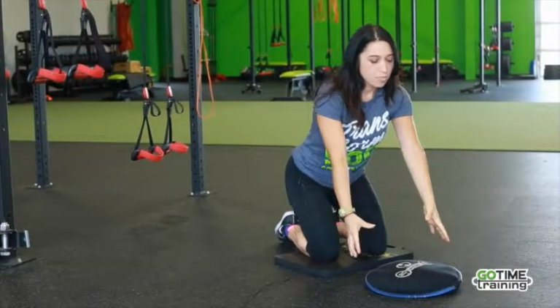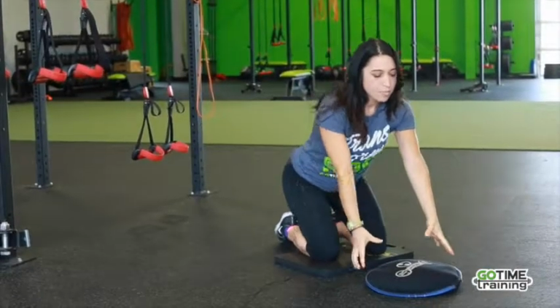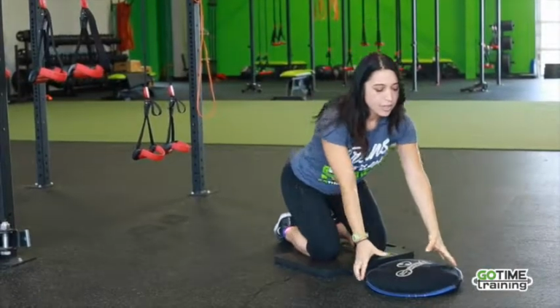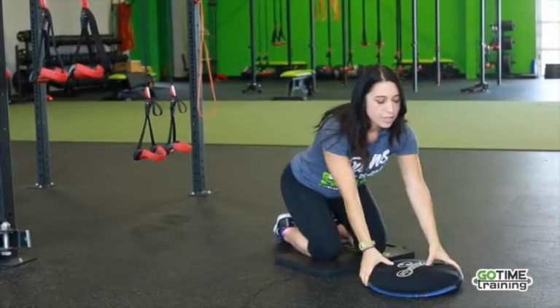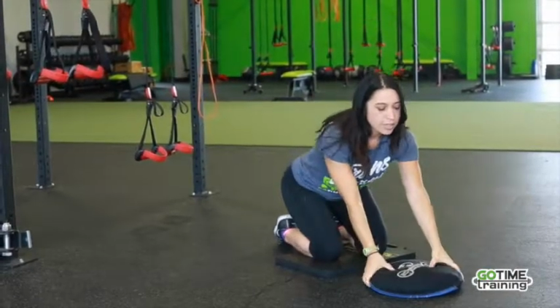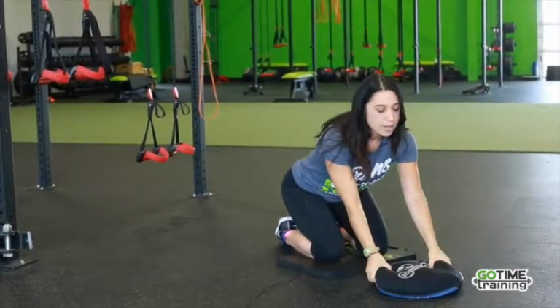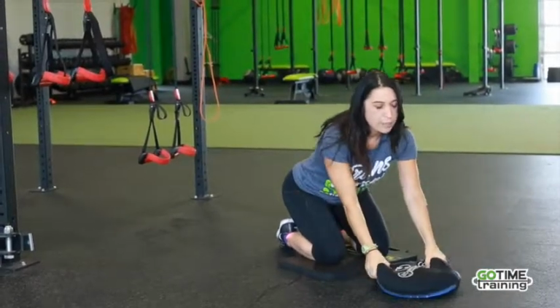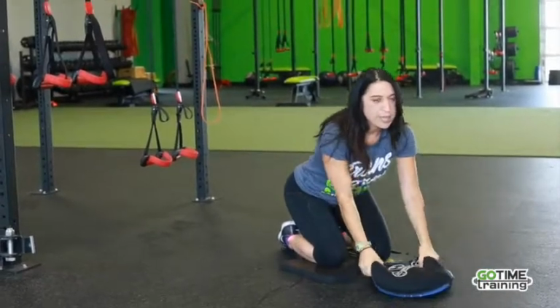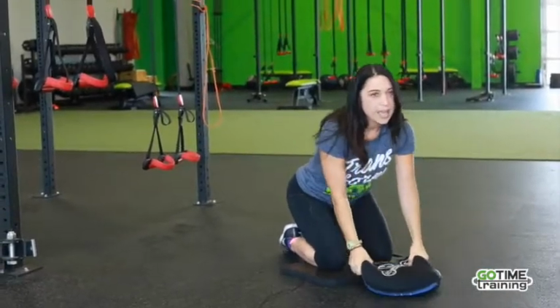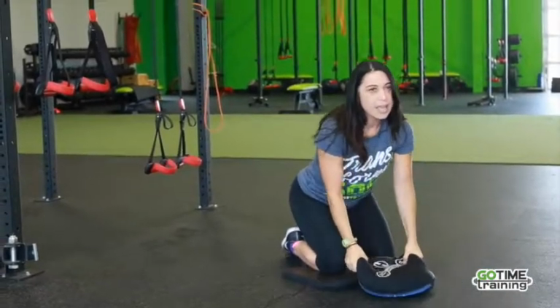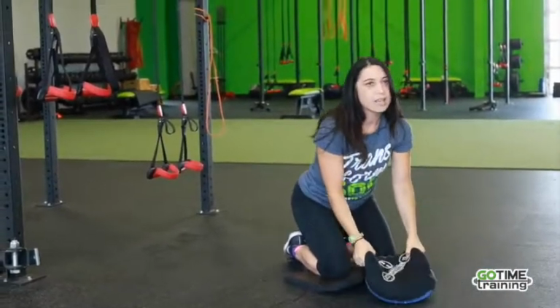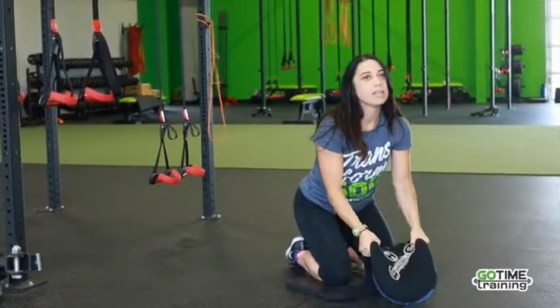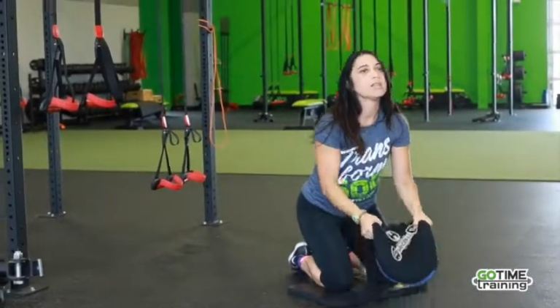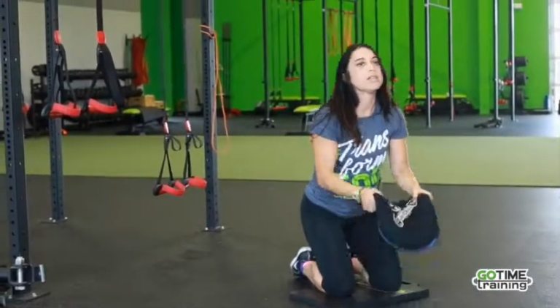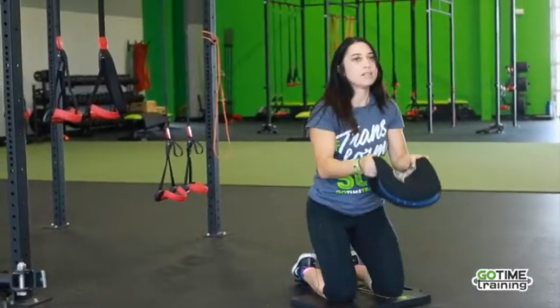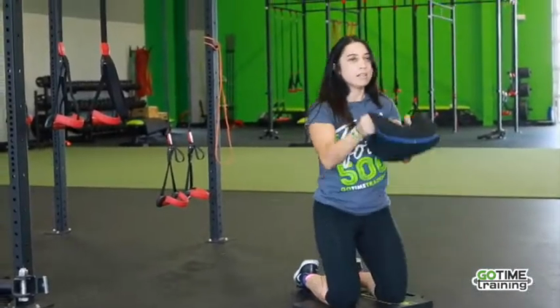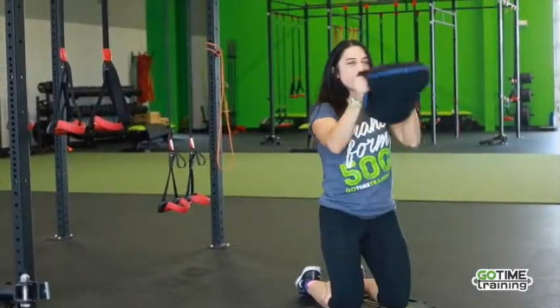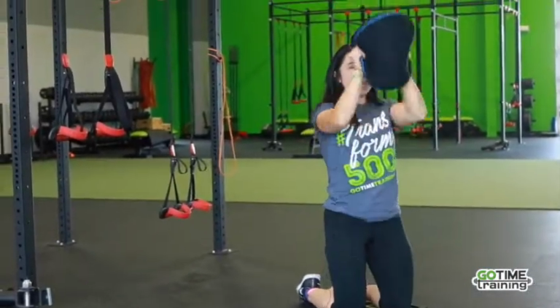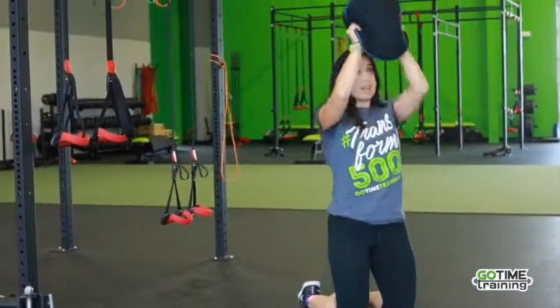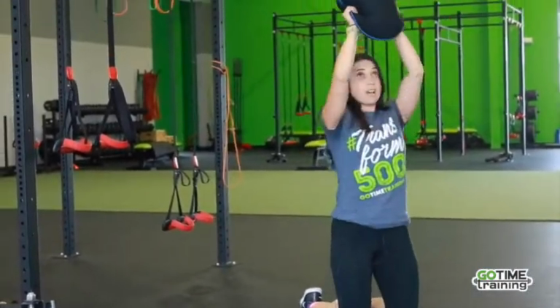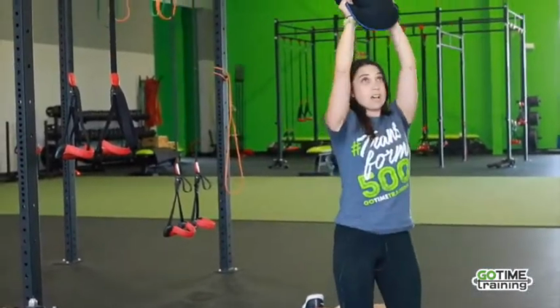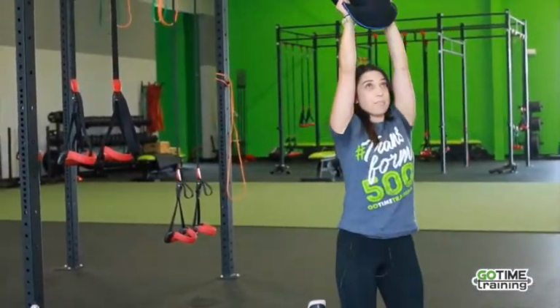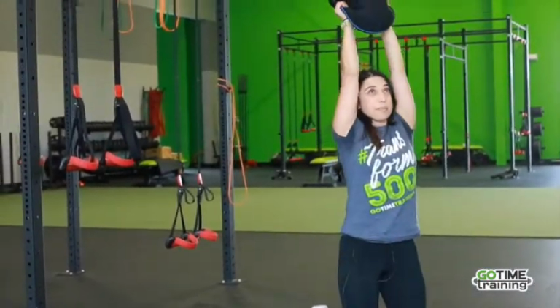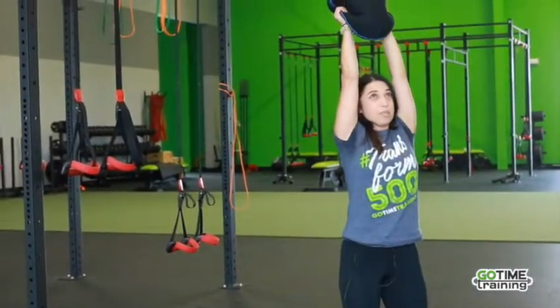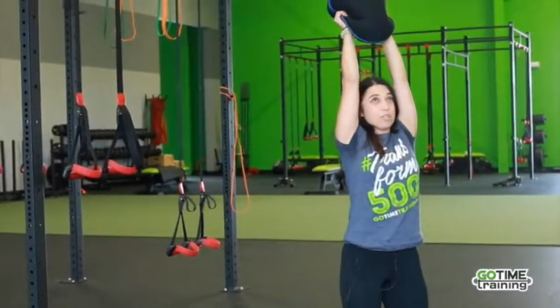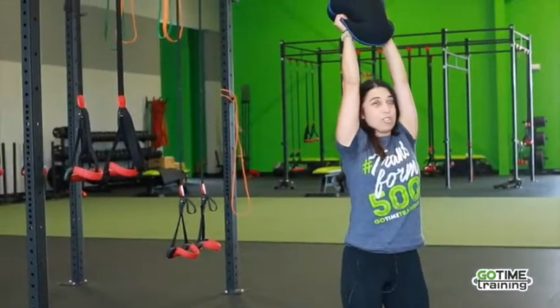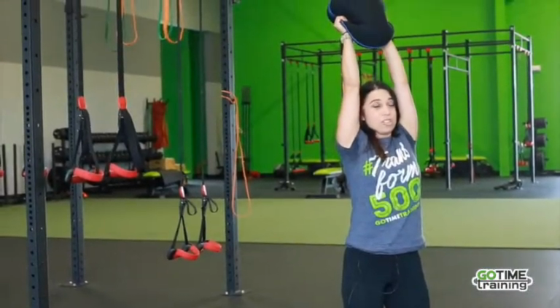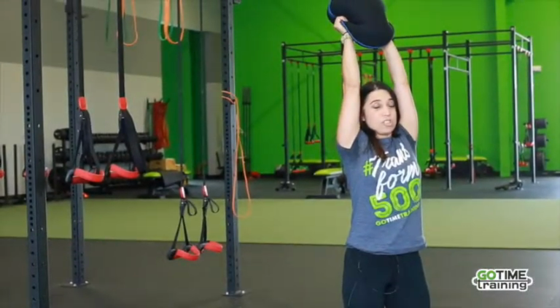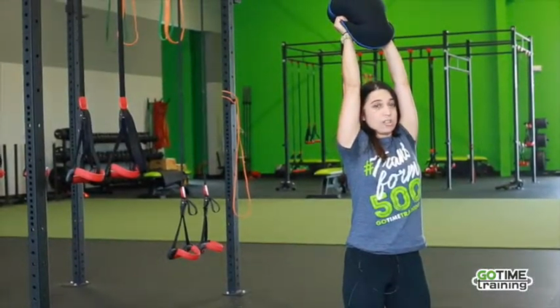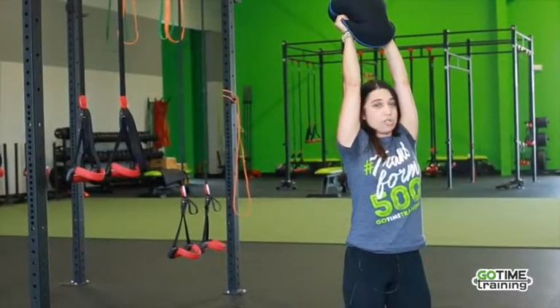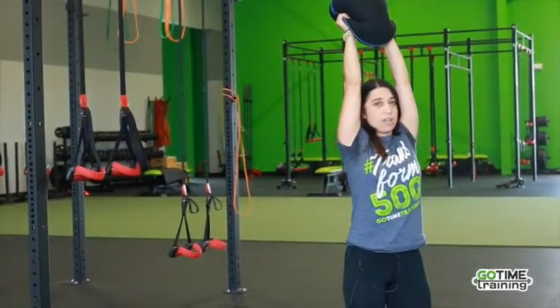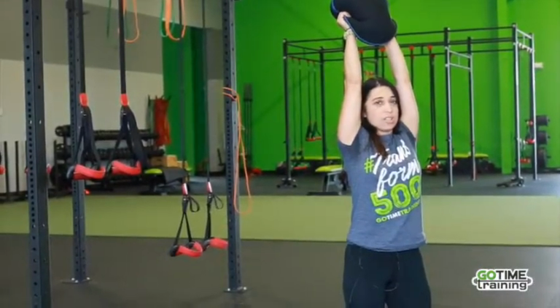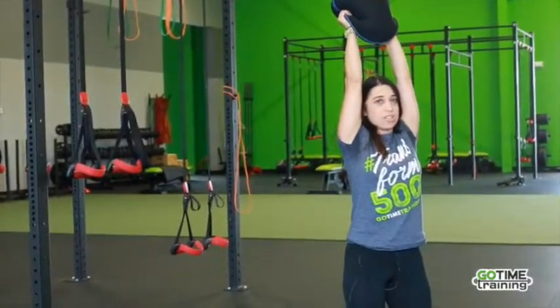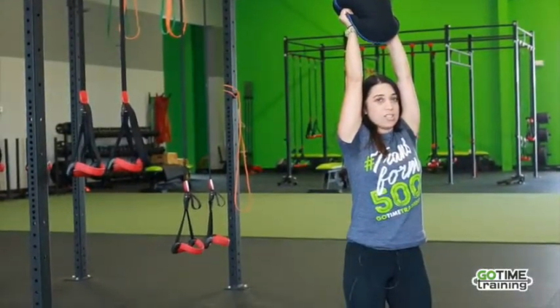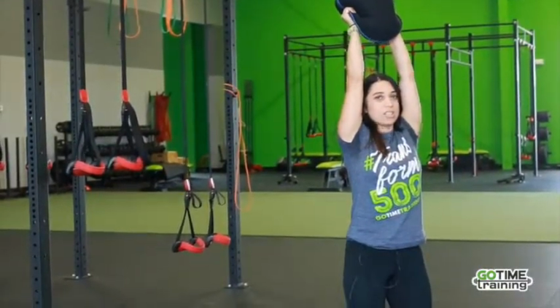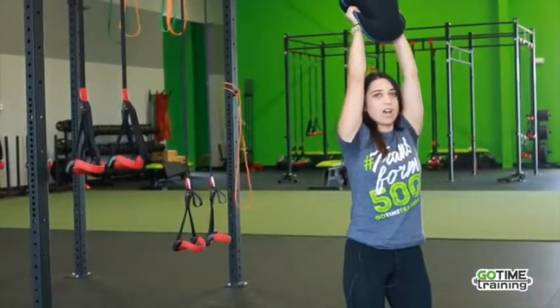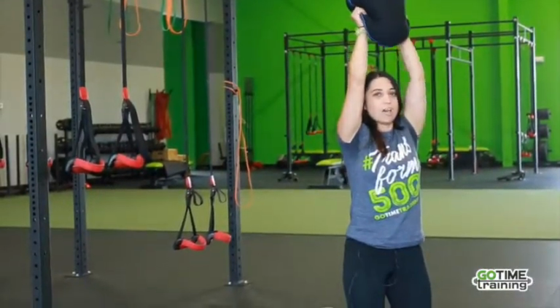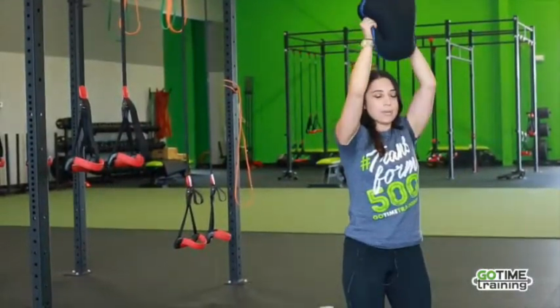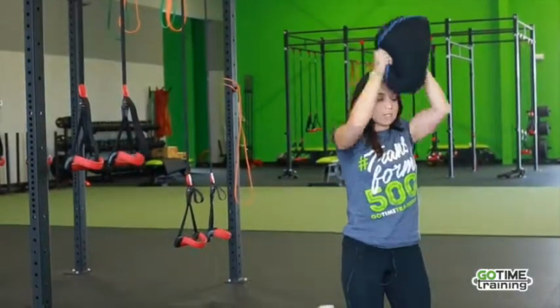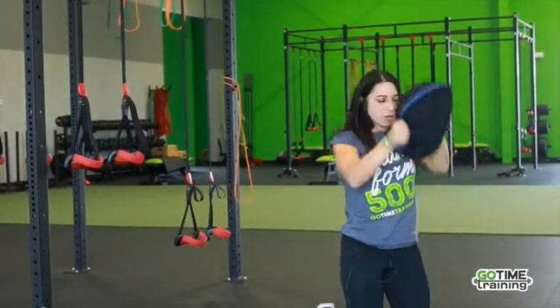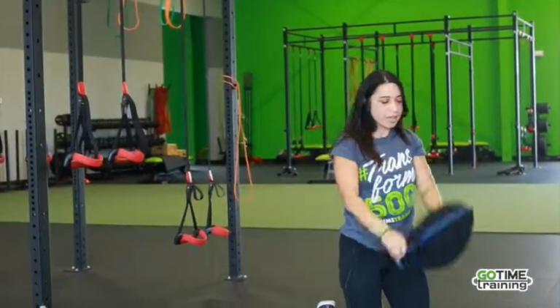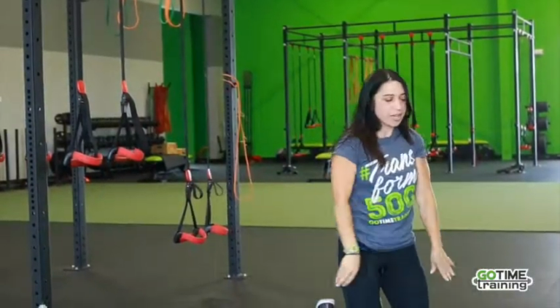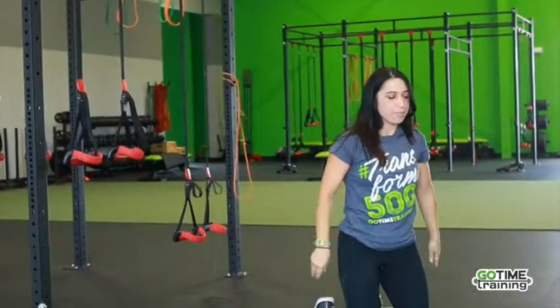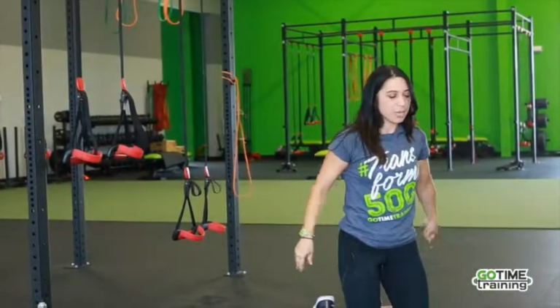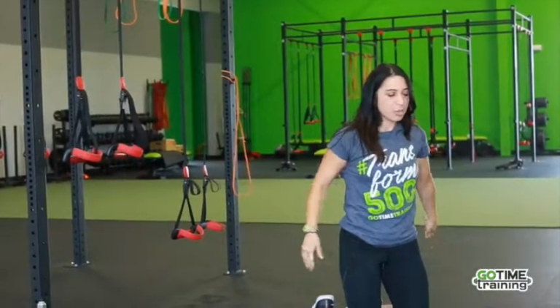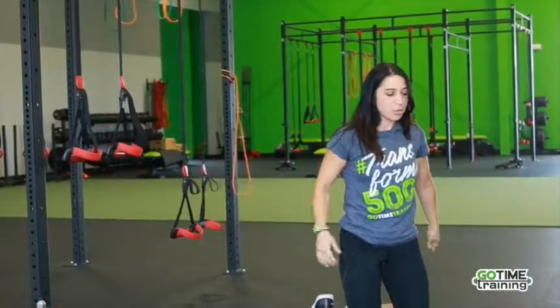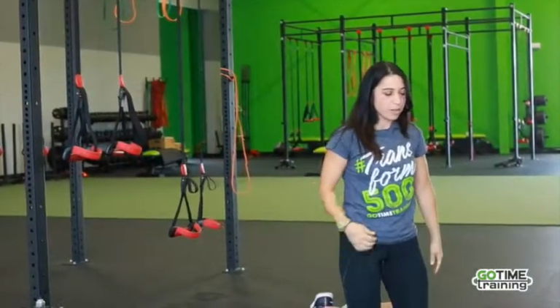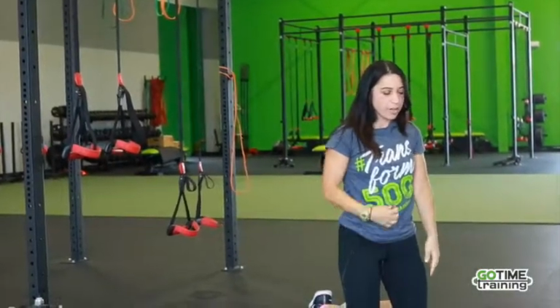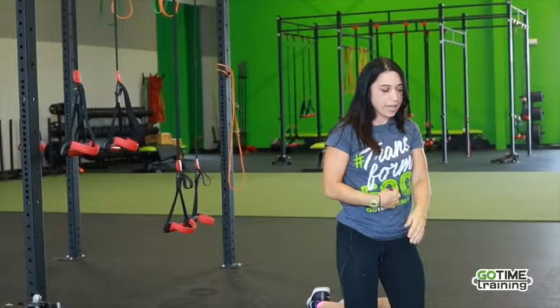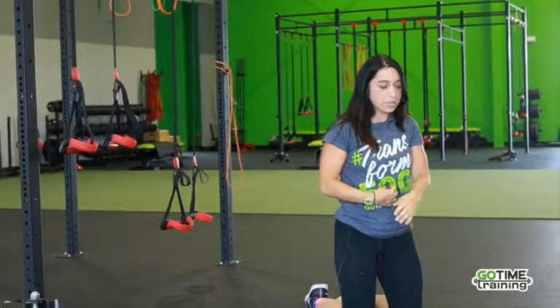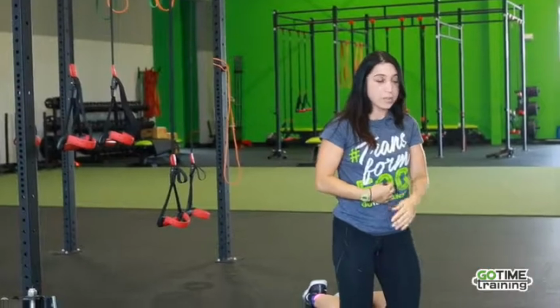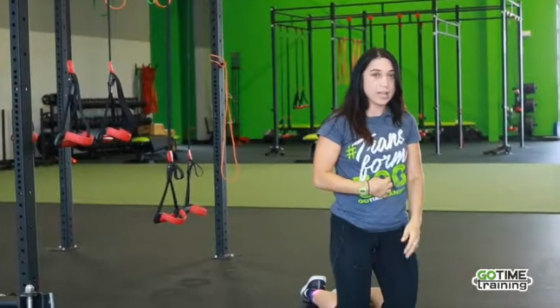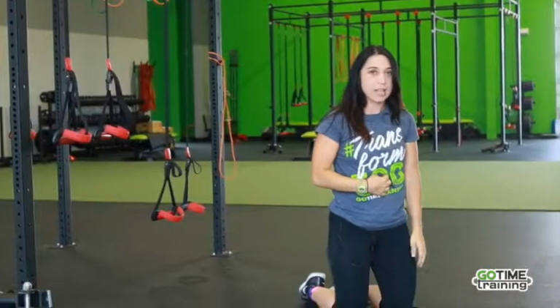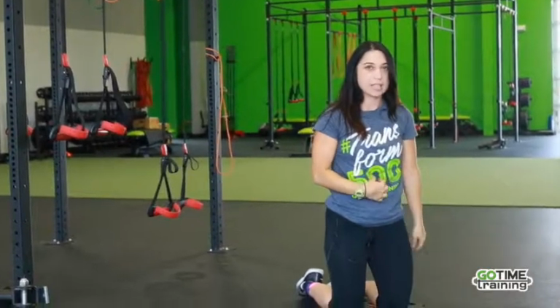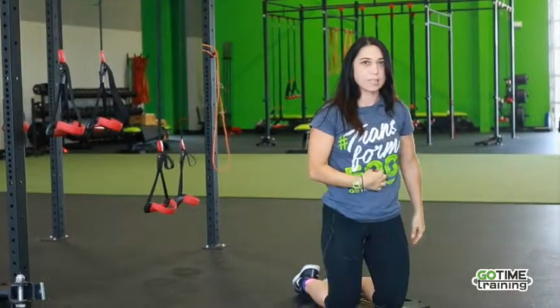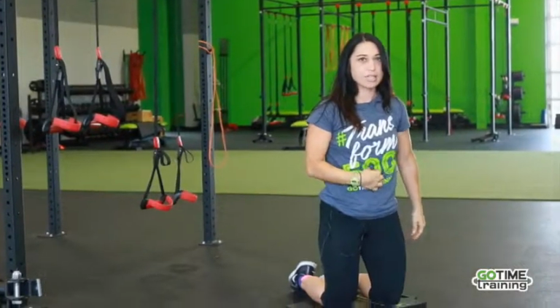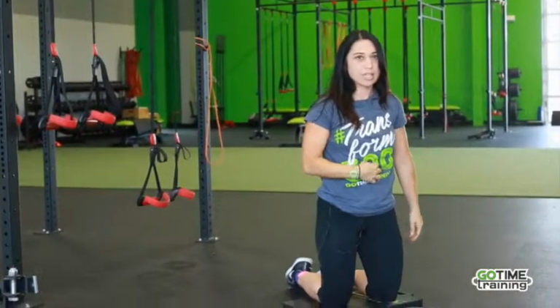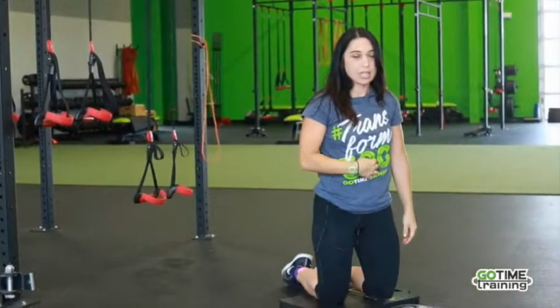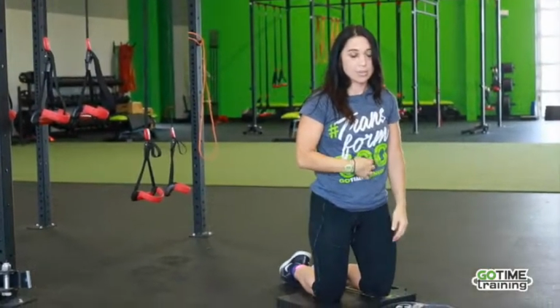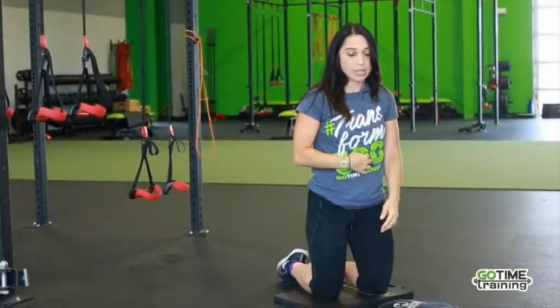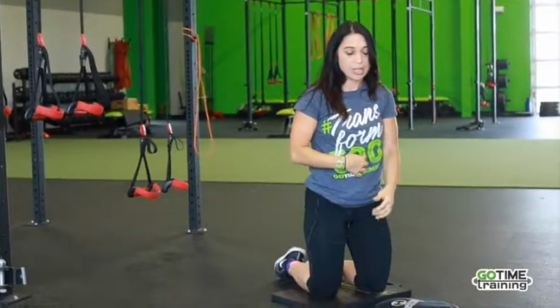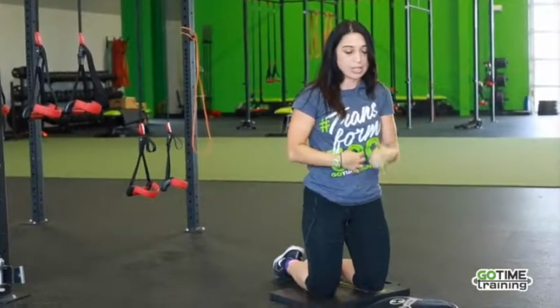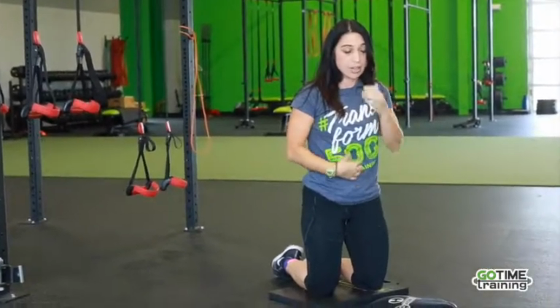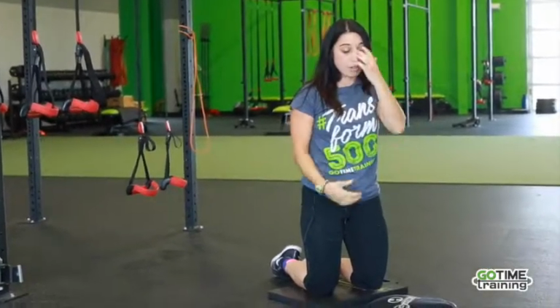Picking it up again and up — good stretch at the top. That's where I get my core engagement as I'm slamming it down.